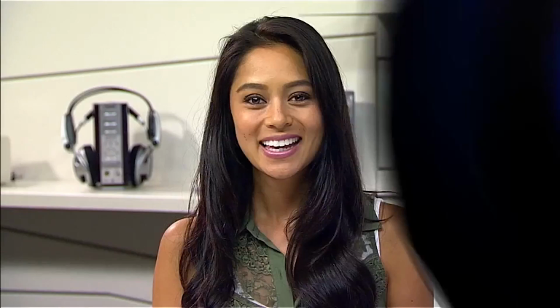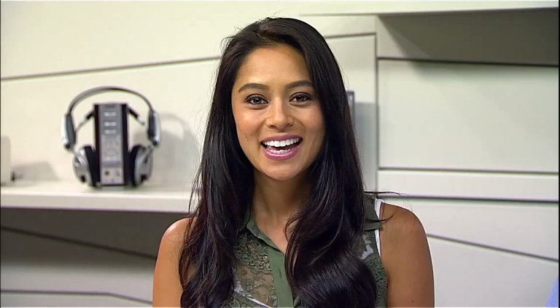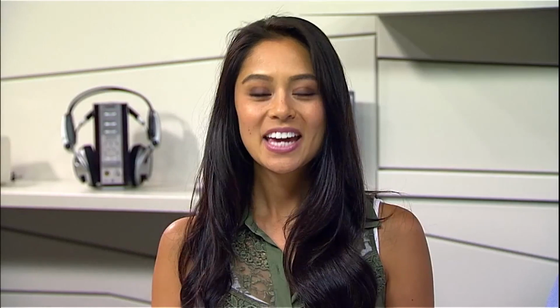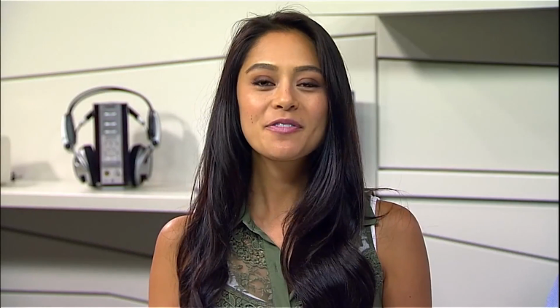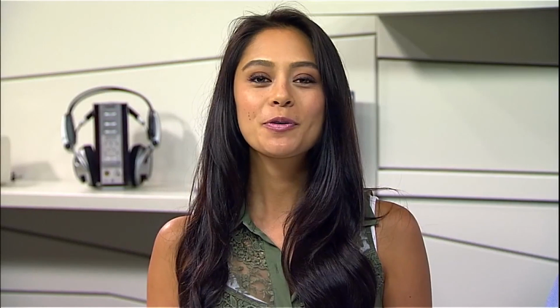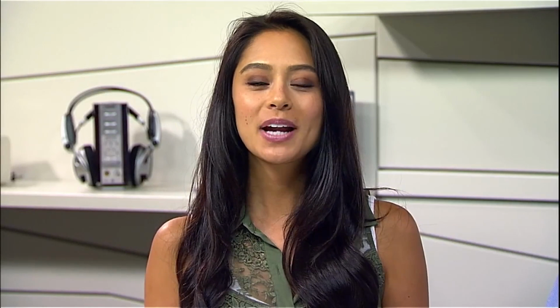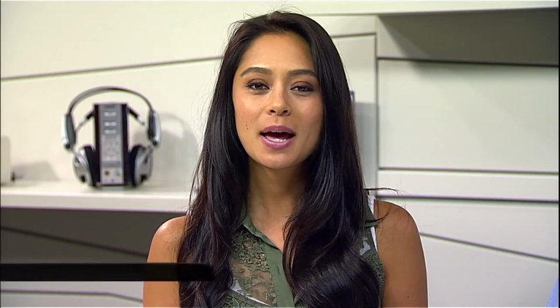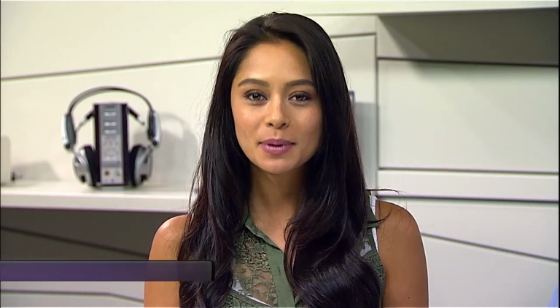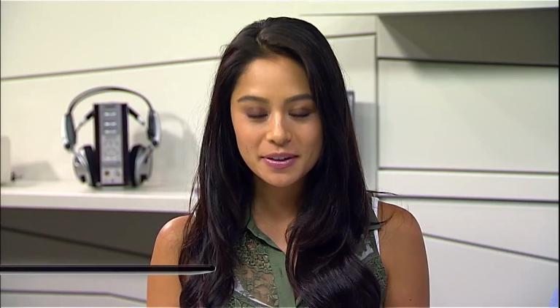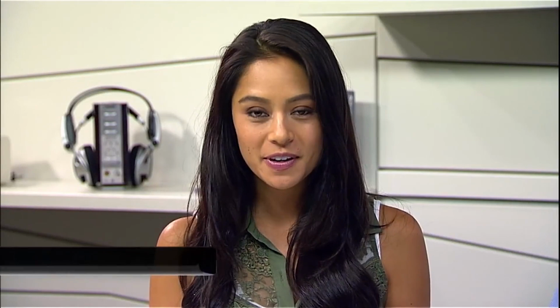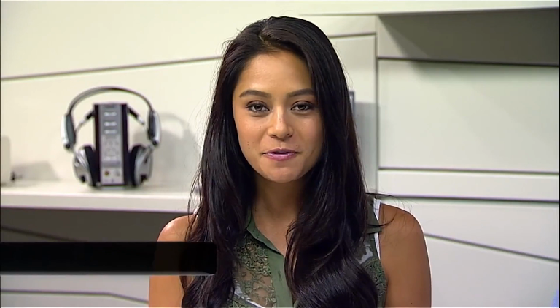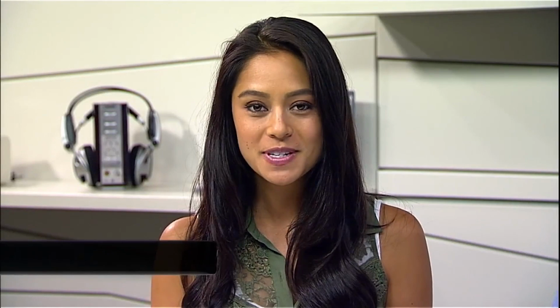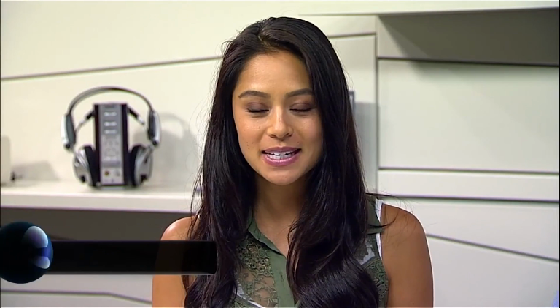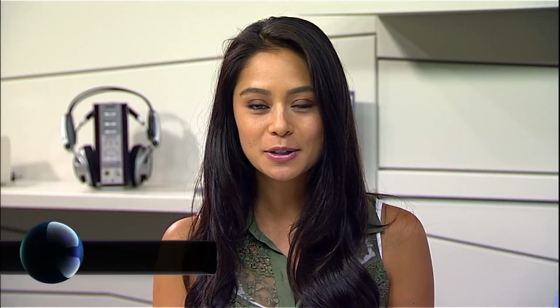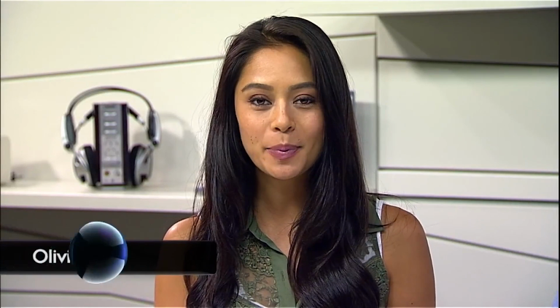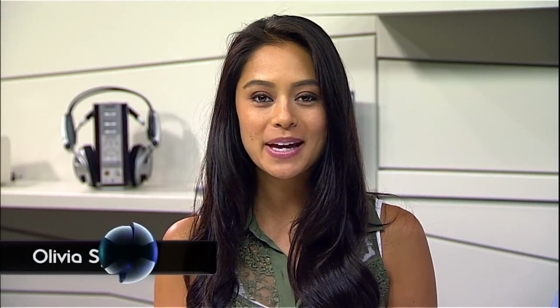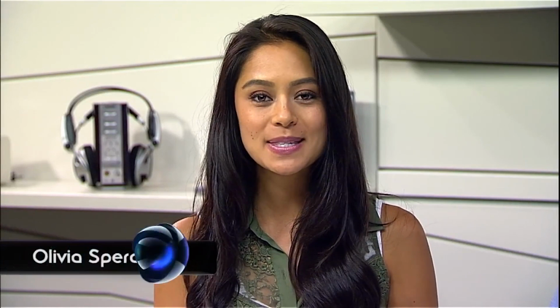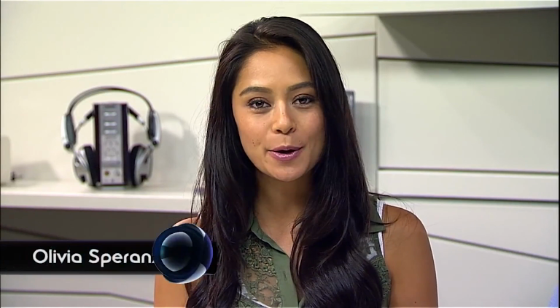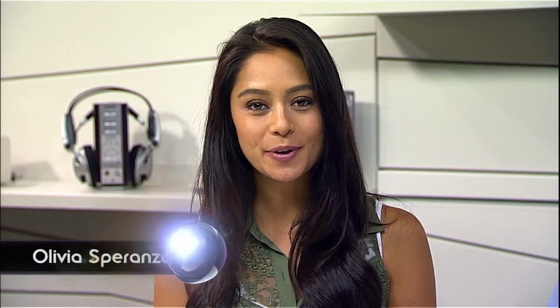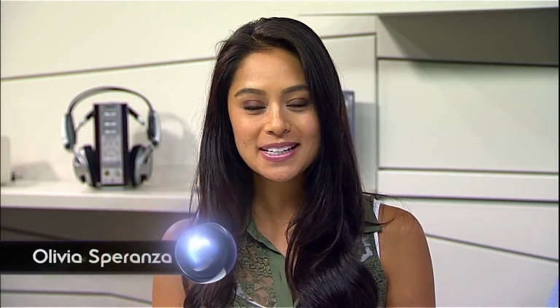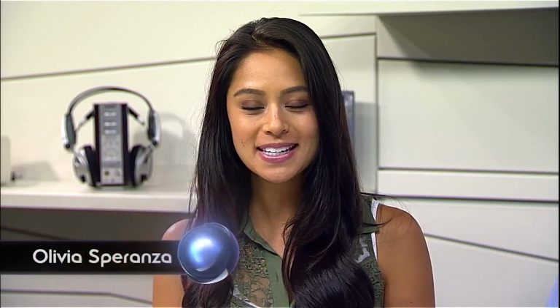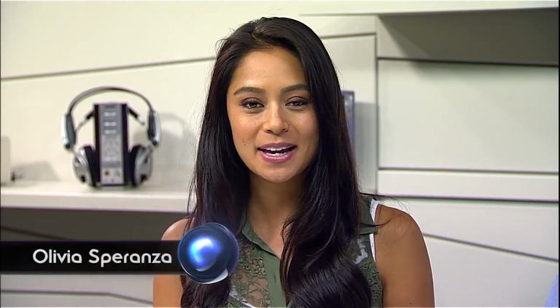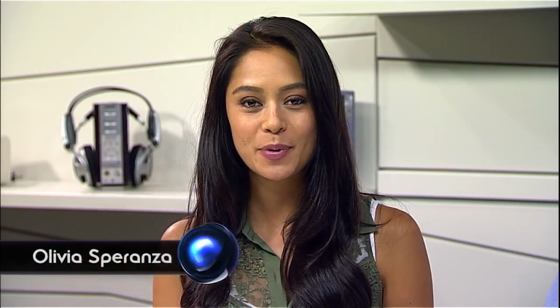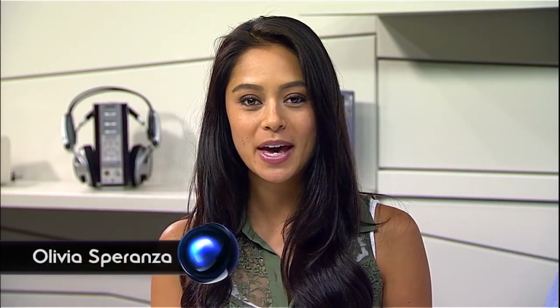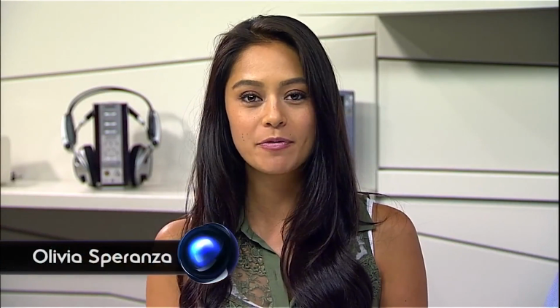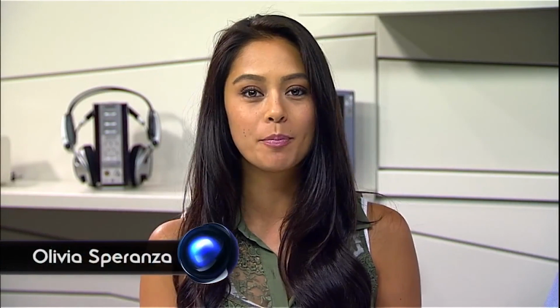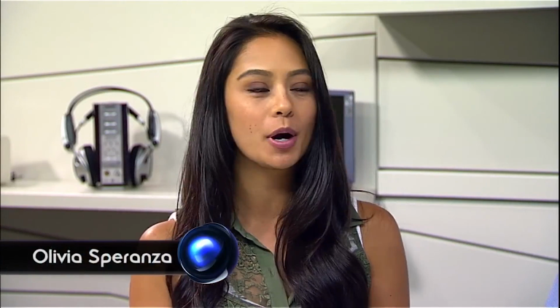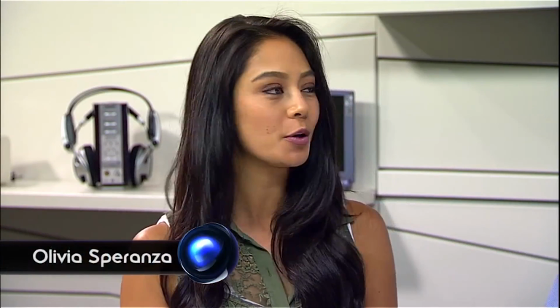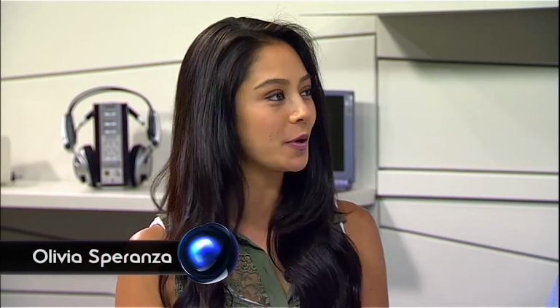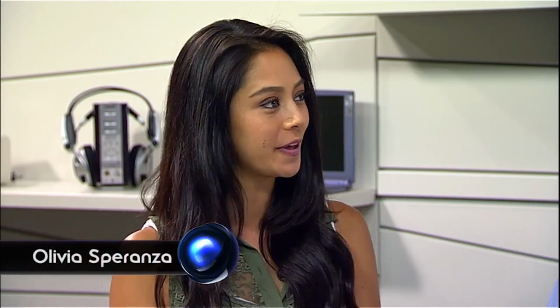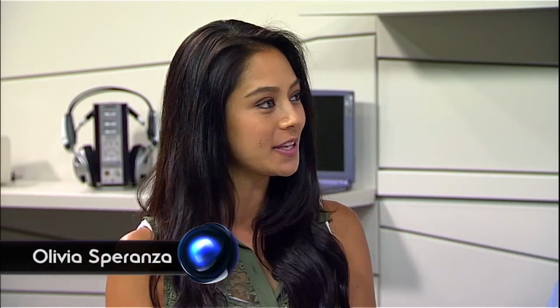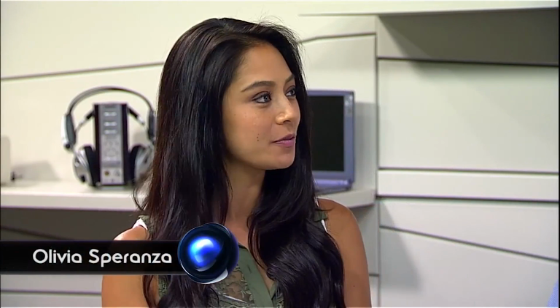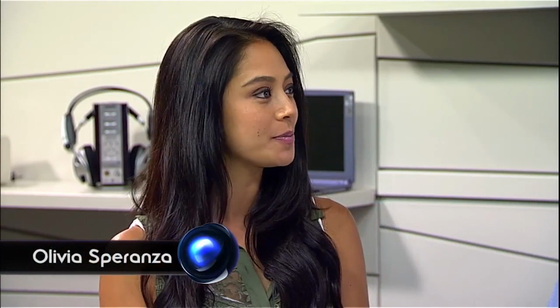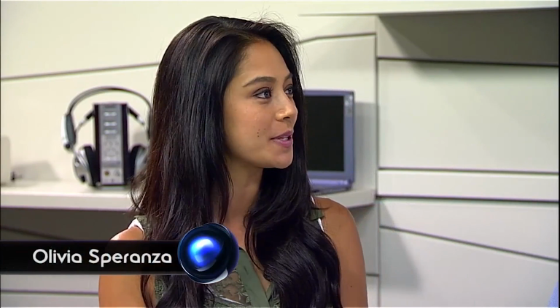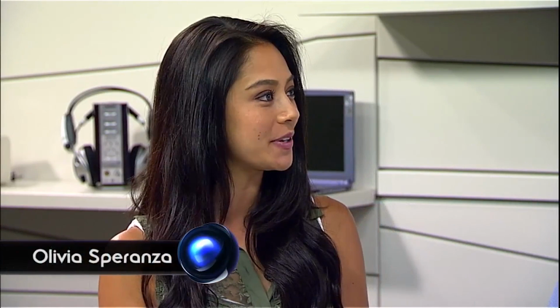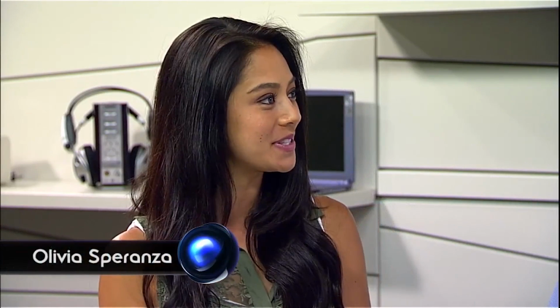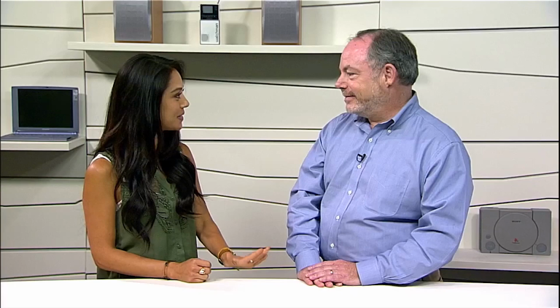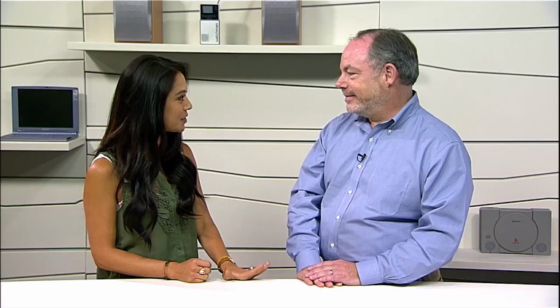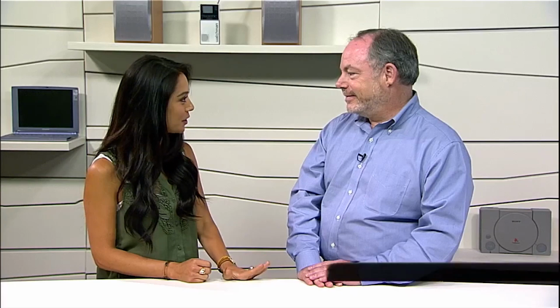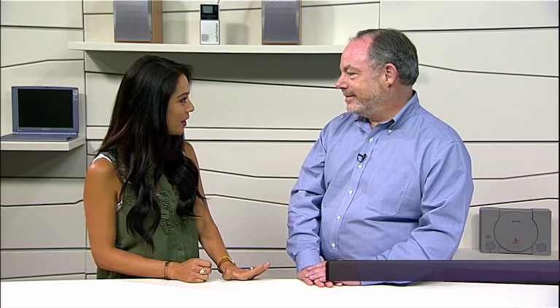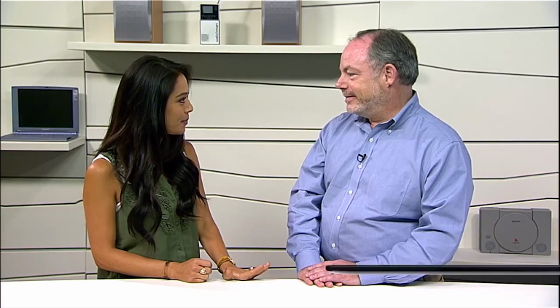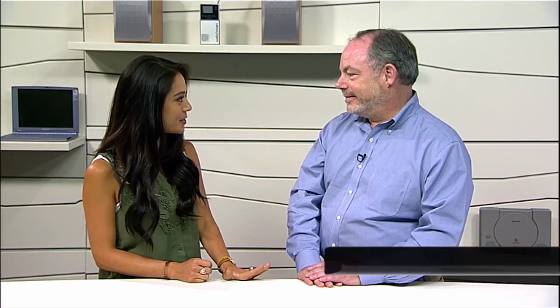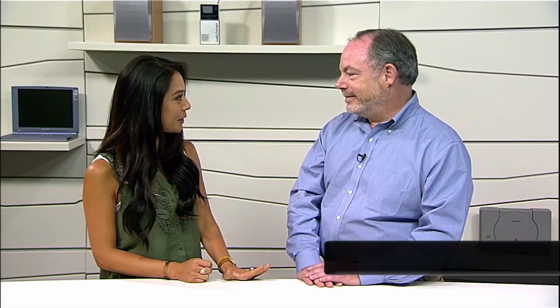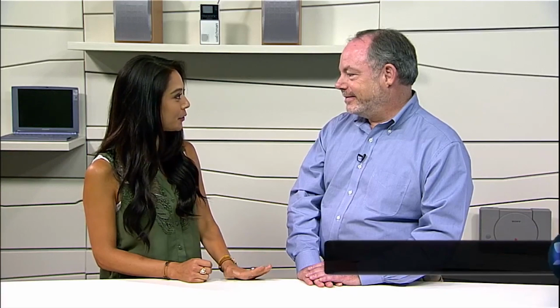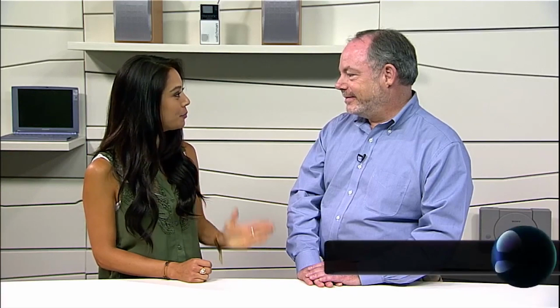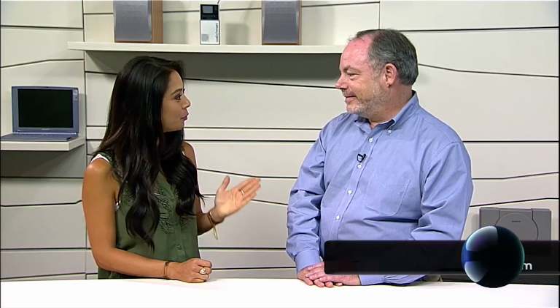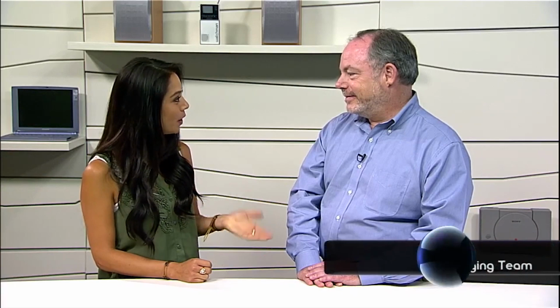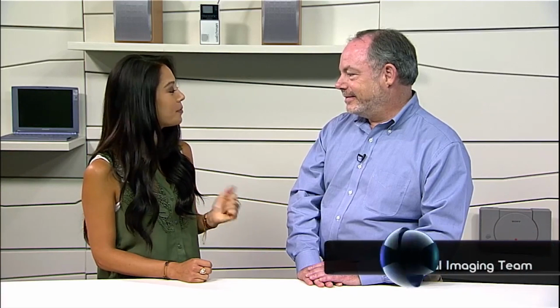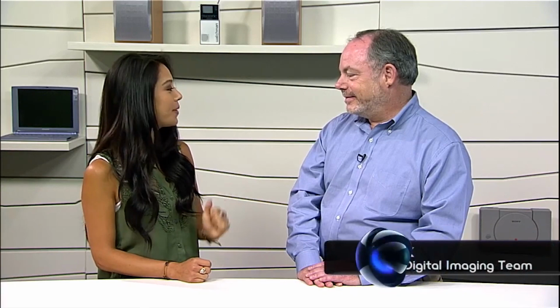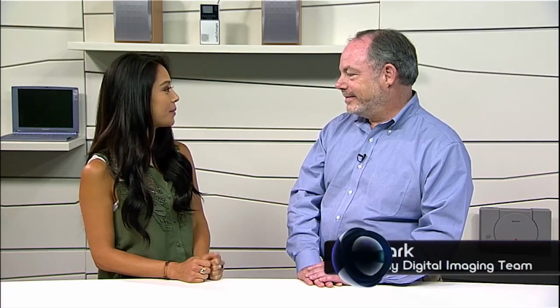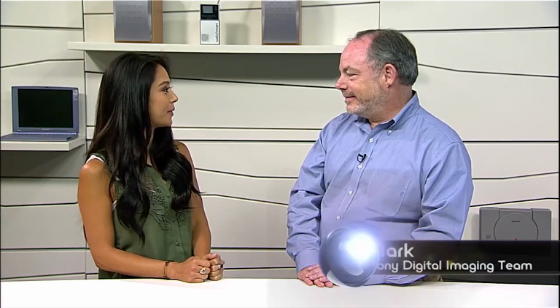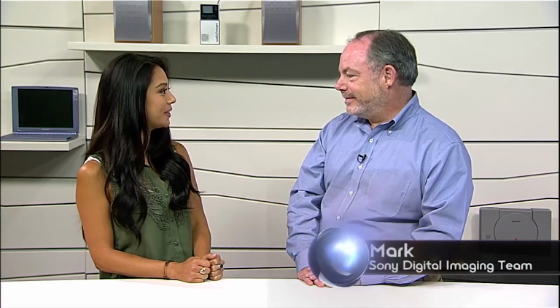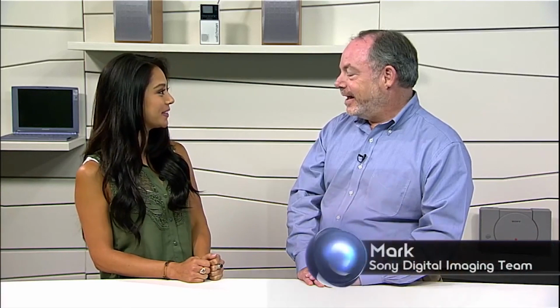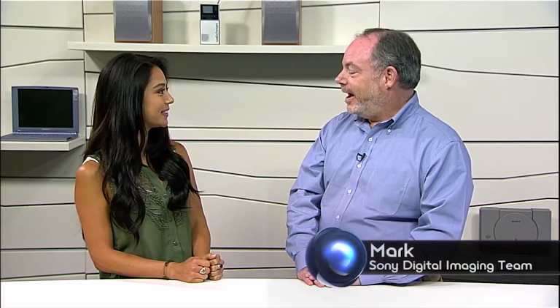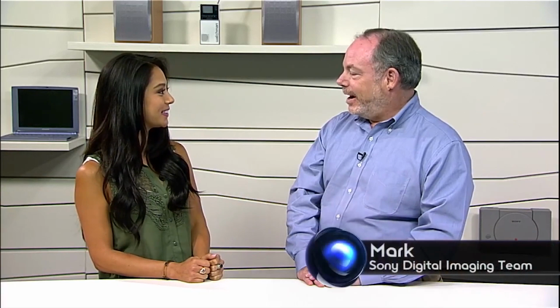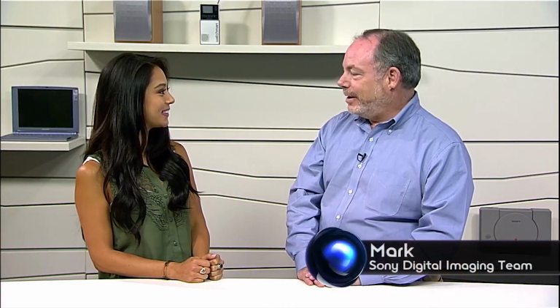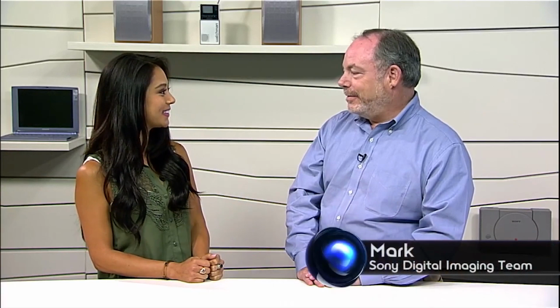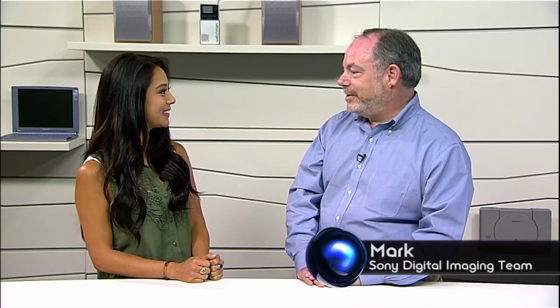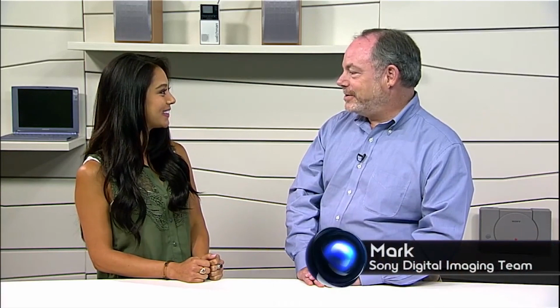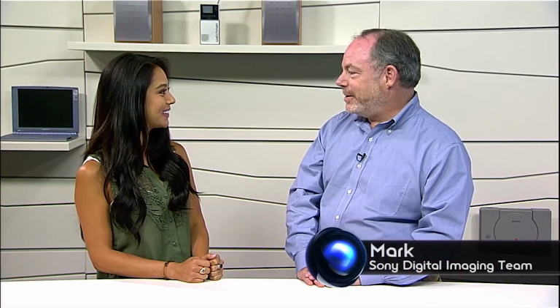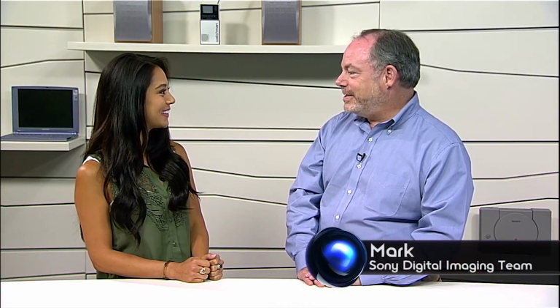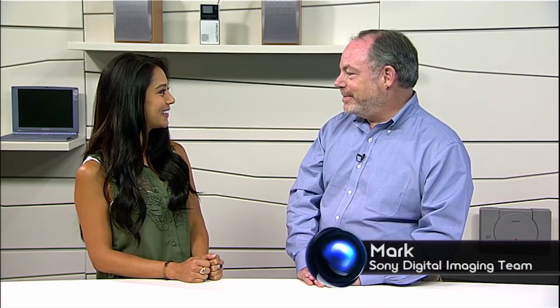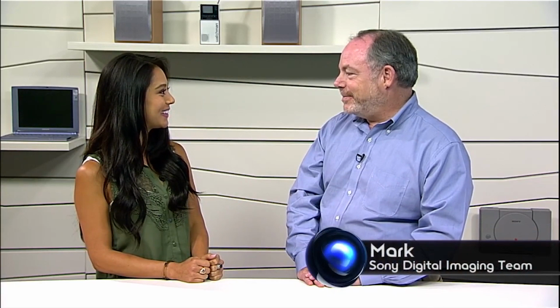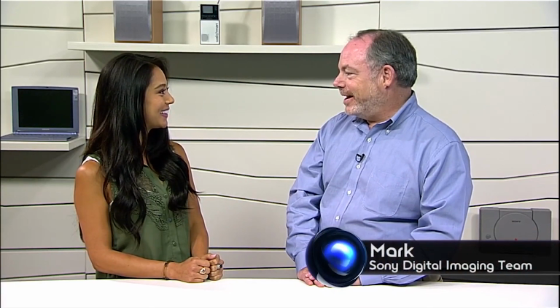Hey everyone, I'm Olivia for Signal by Sony. Today we have Mark with us from Sony's Digital Imaging Group. Welcome back, Mark. Hi Olivia, it's great to be back.